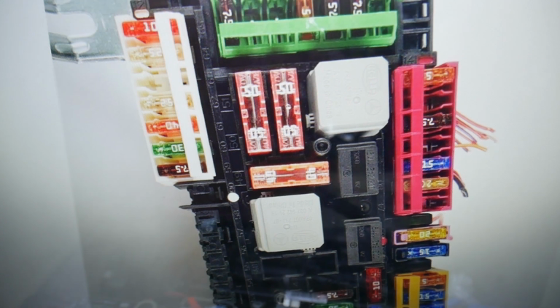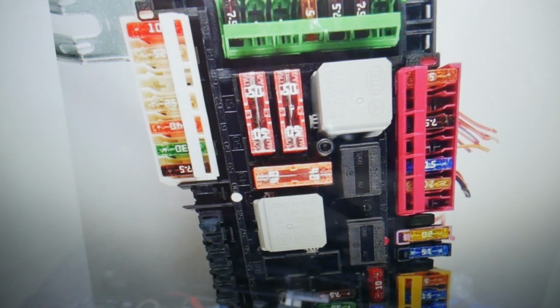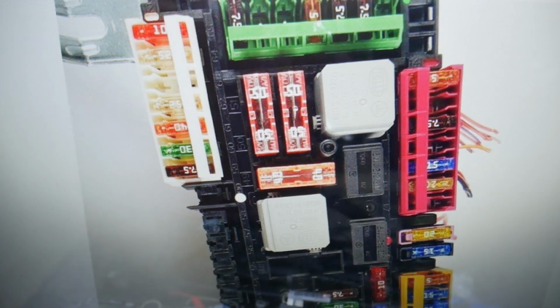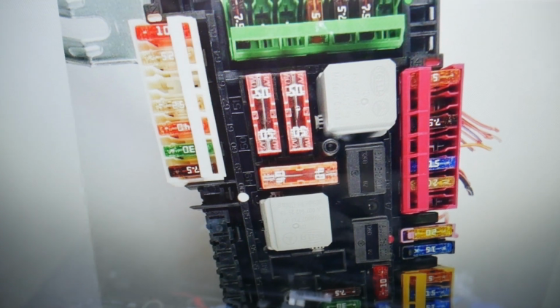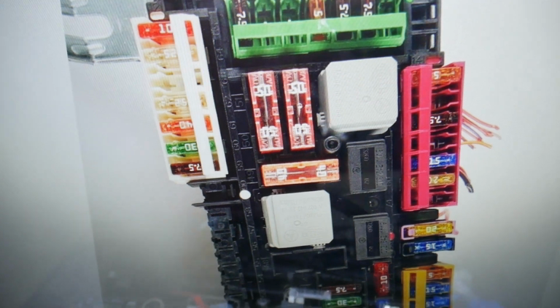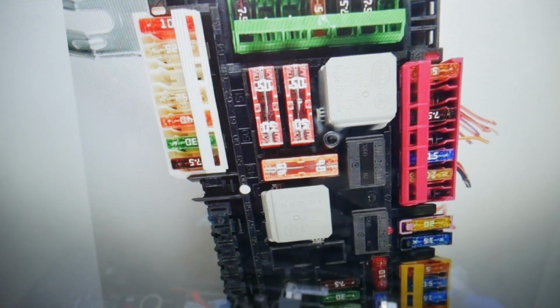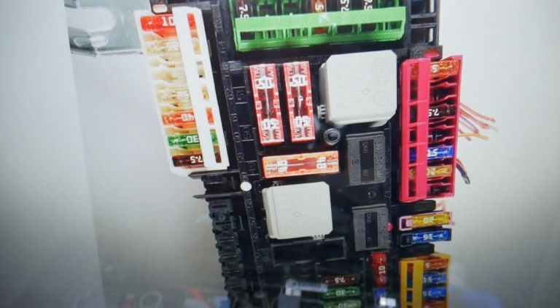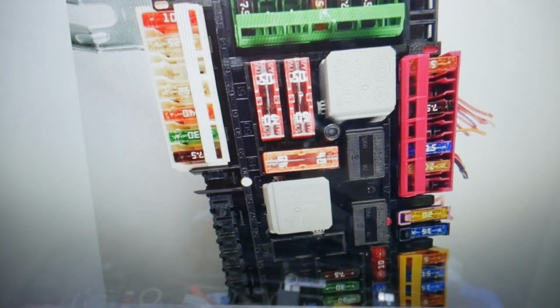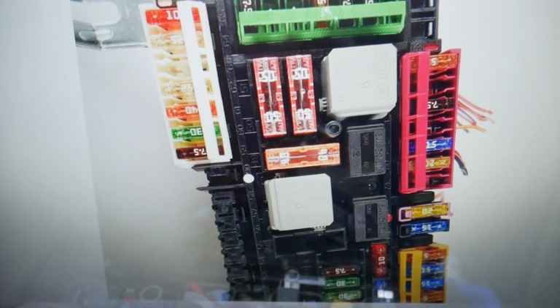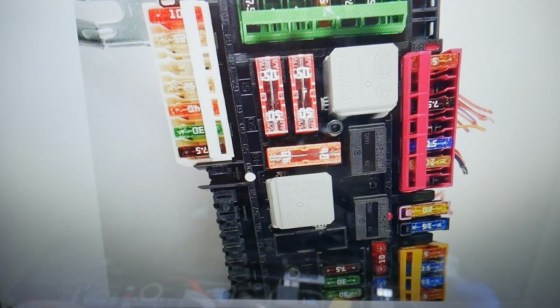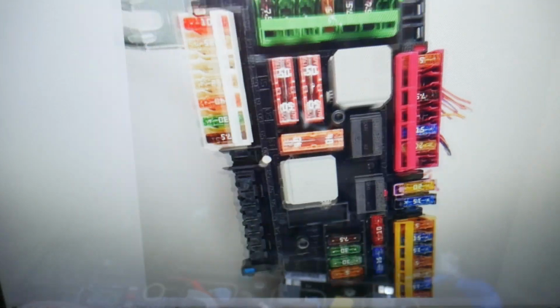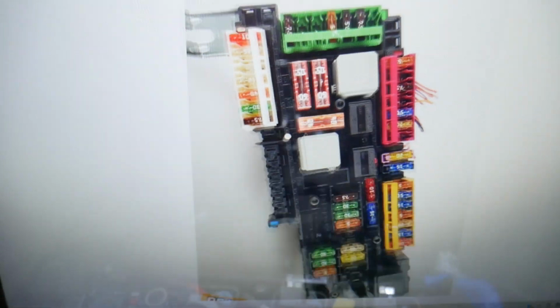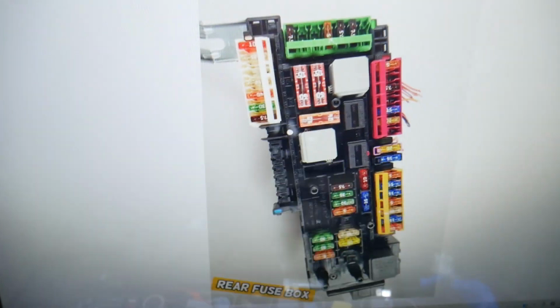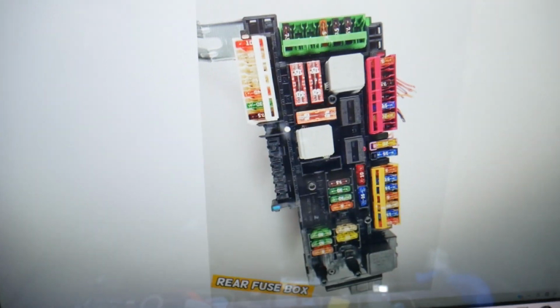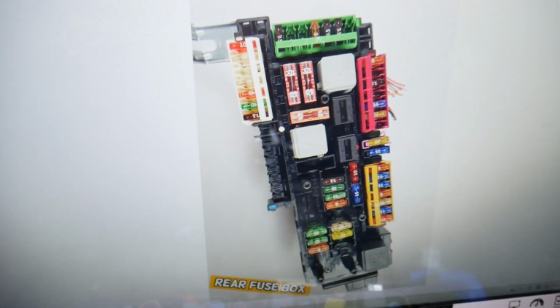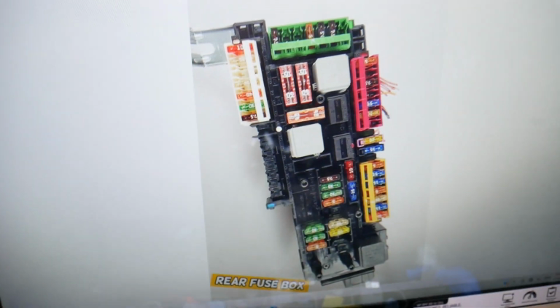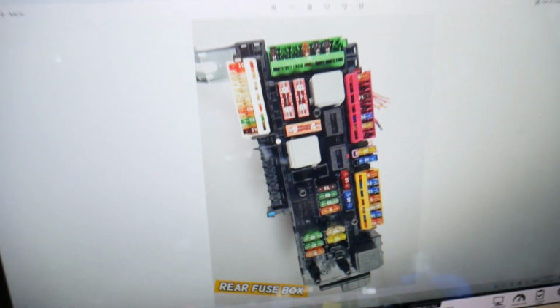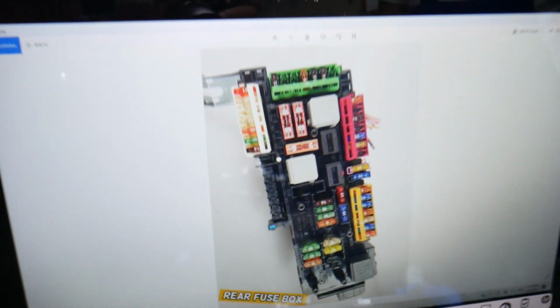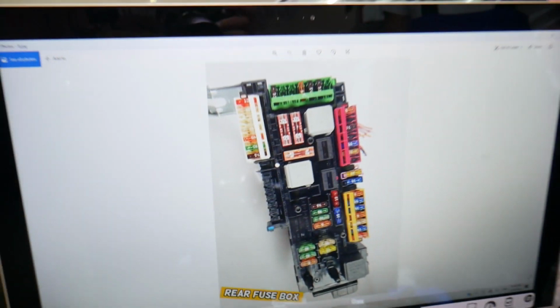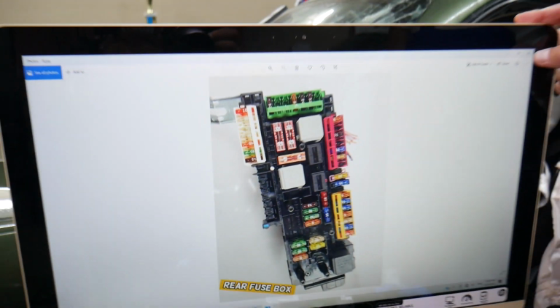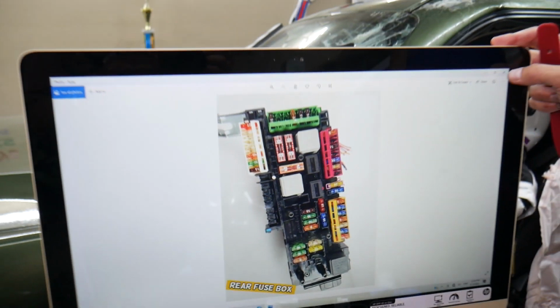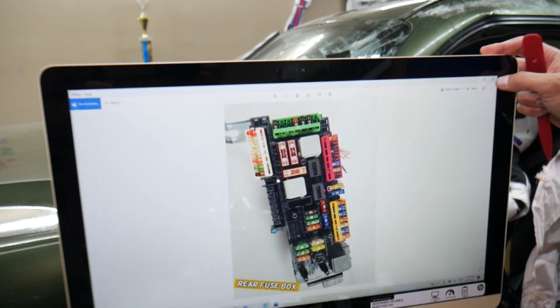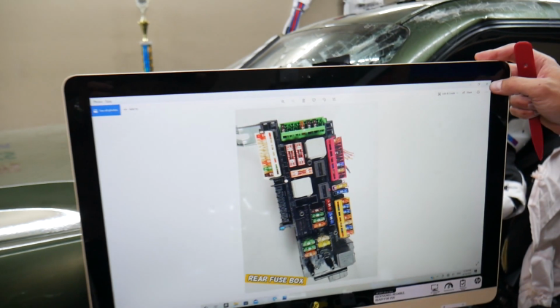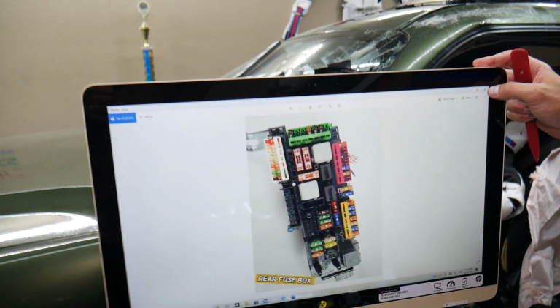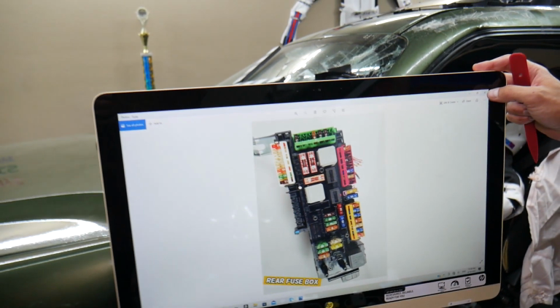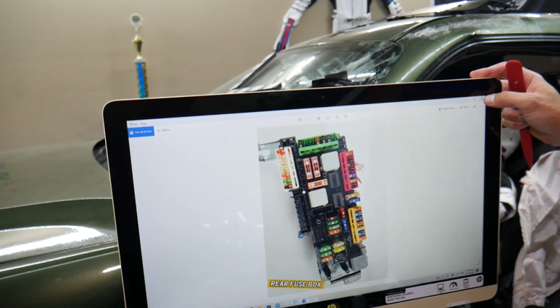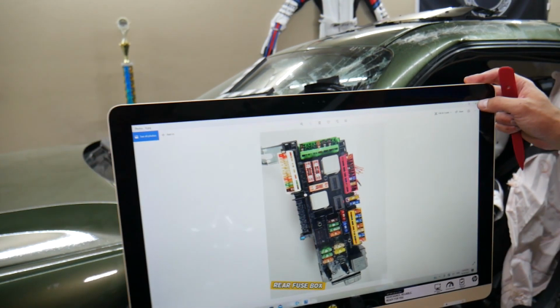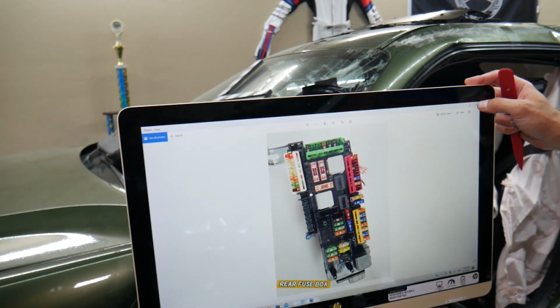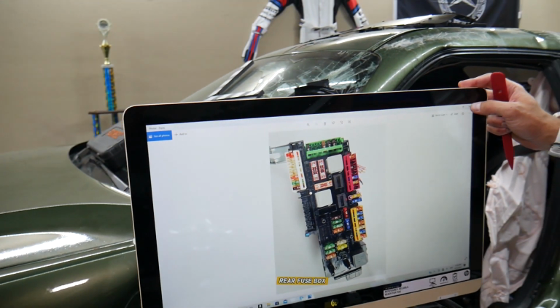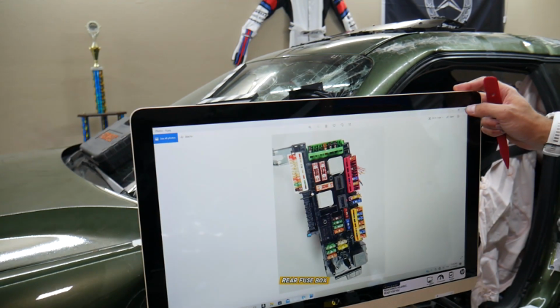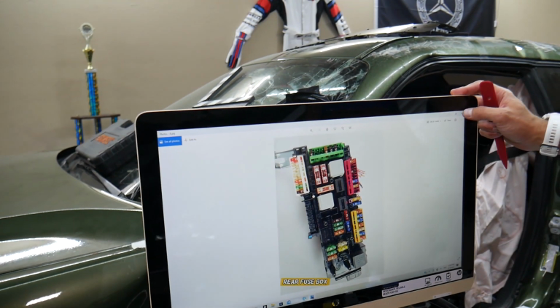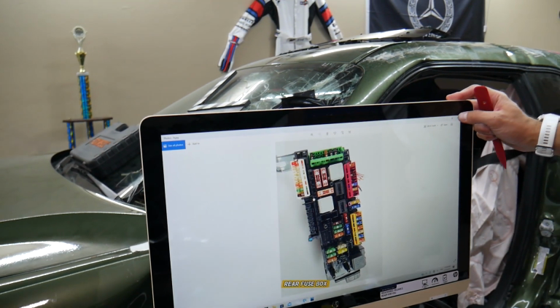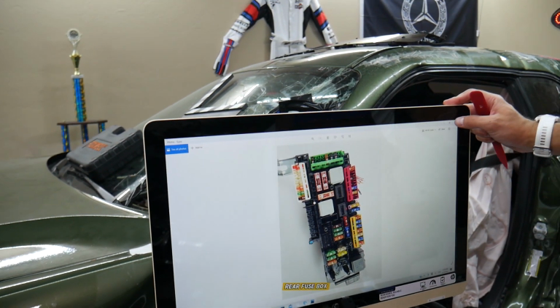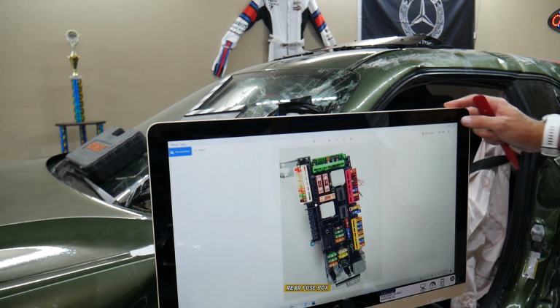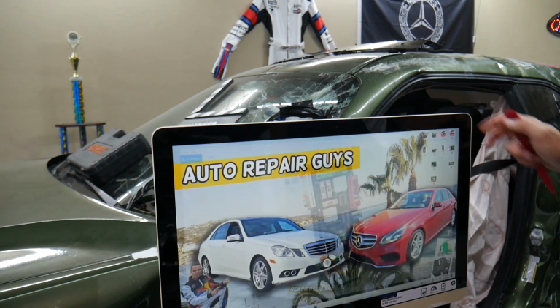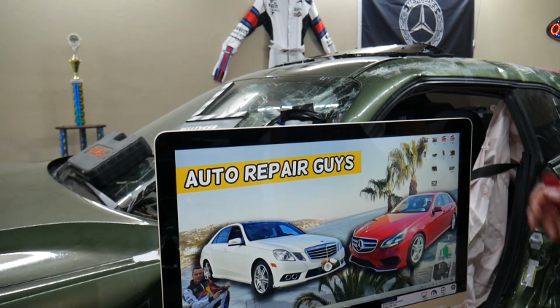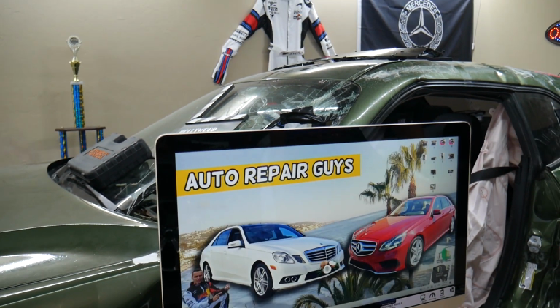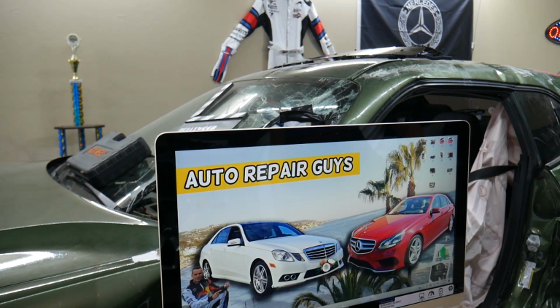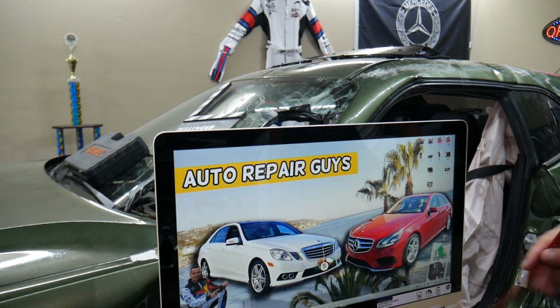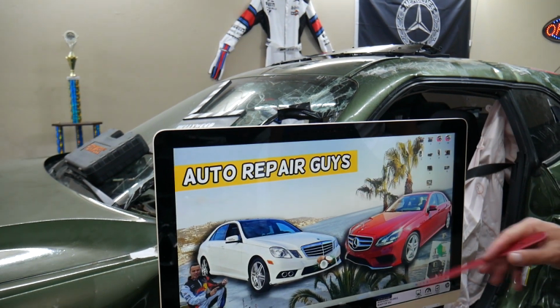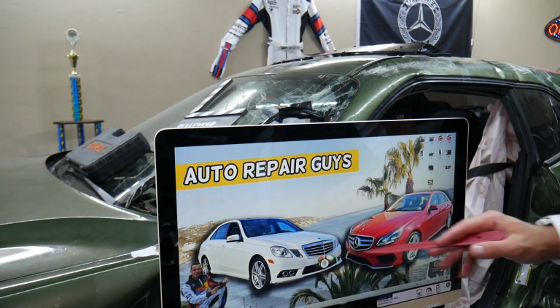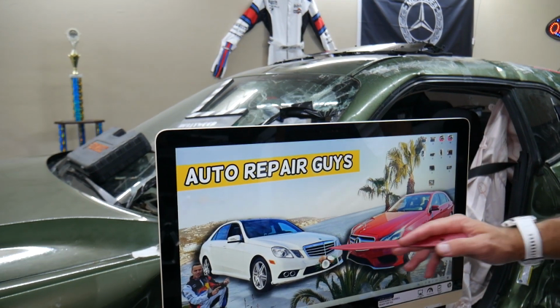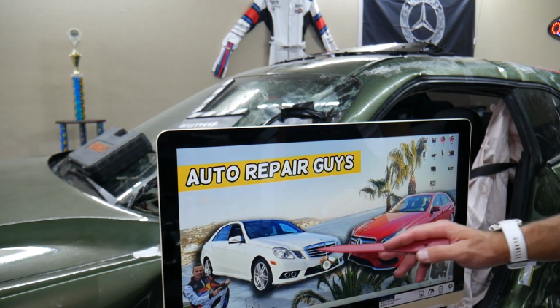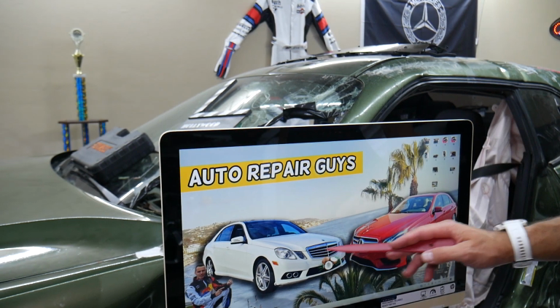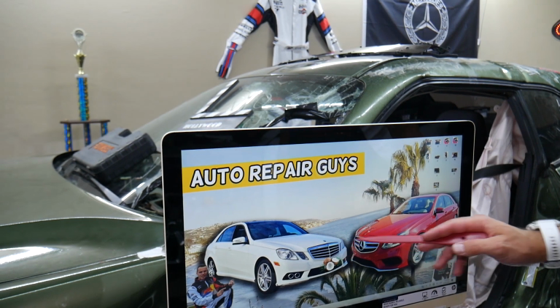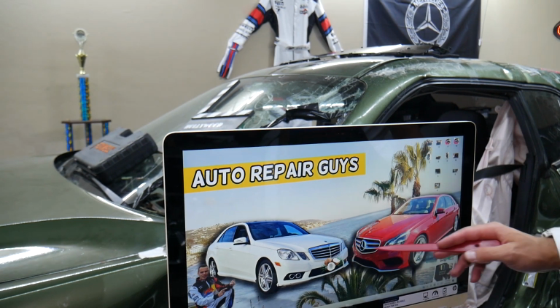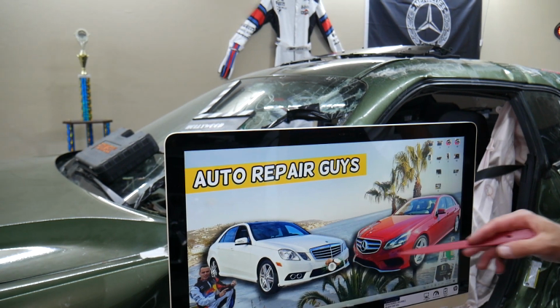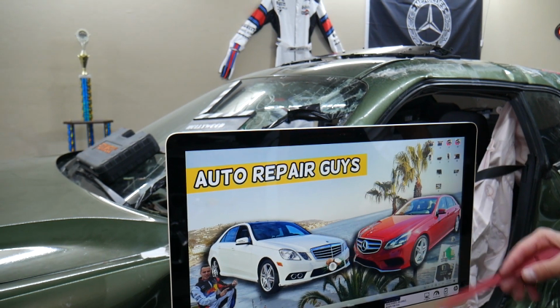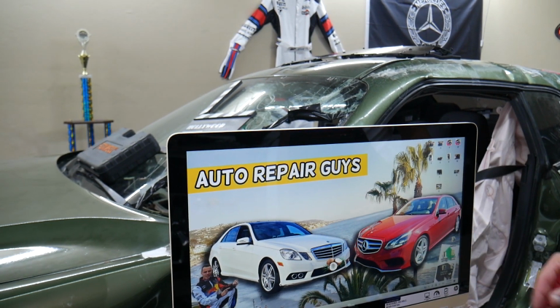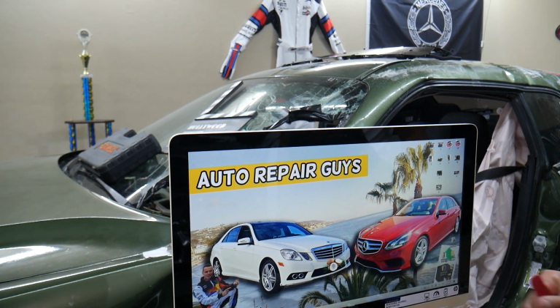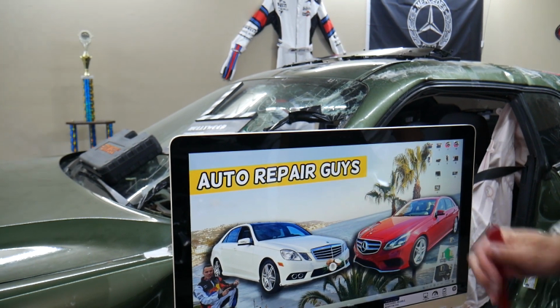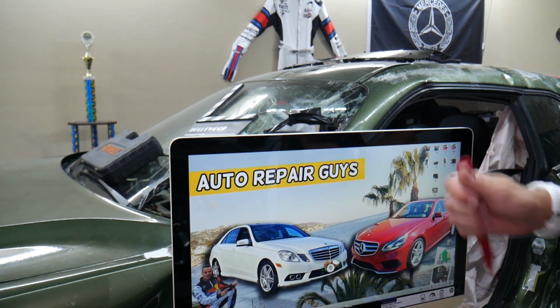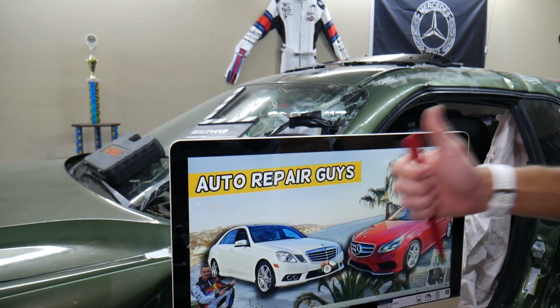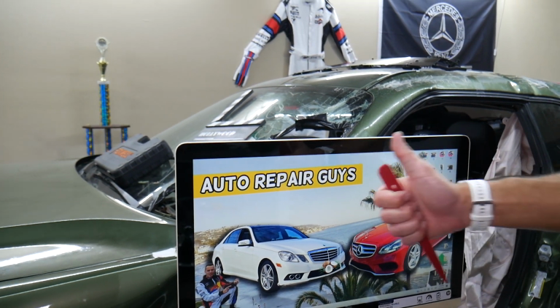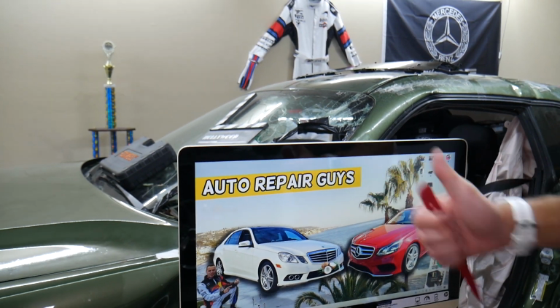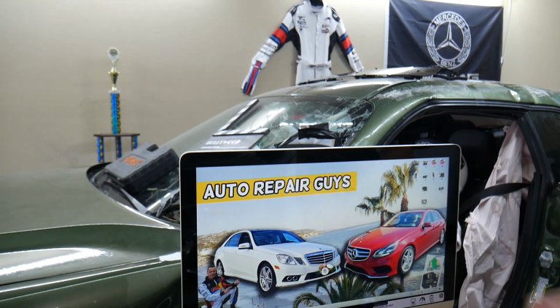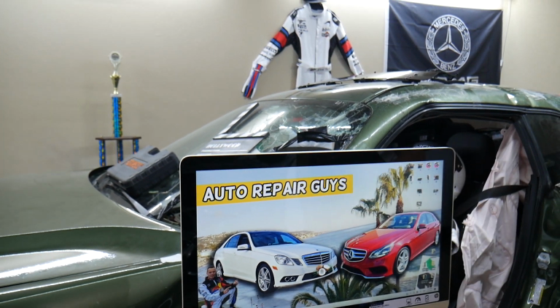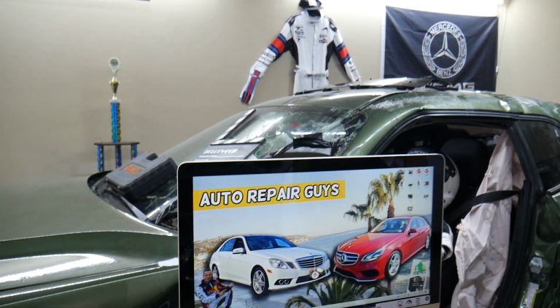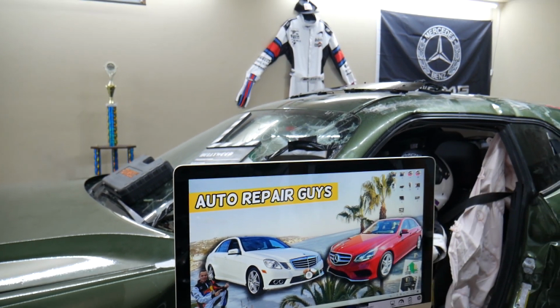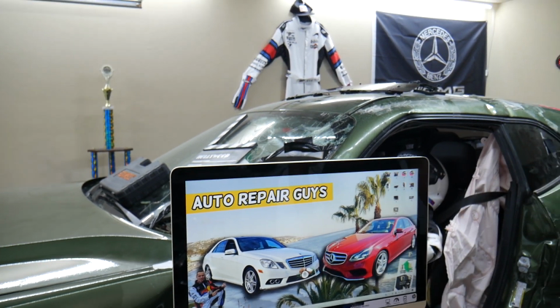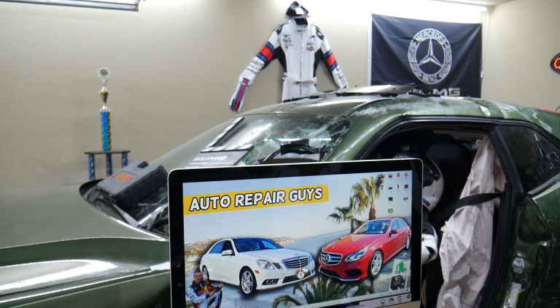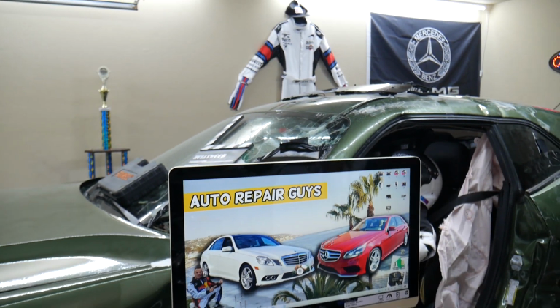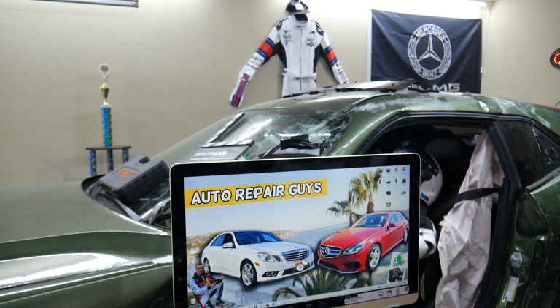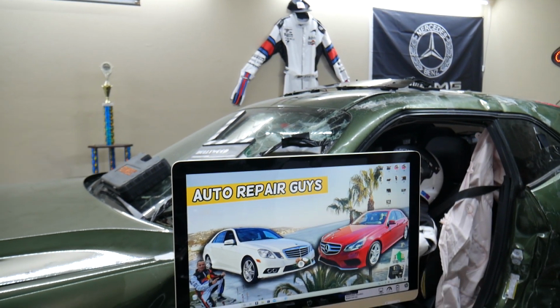Hopefully the video was helpful to any of you needing the seat belt pretensioner fuses on the Mercedes W212. Thank you for watching — see you next time.